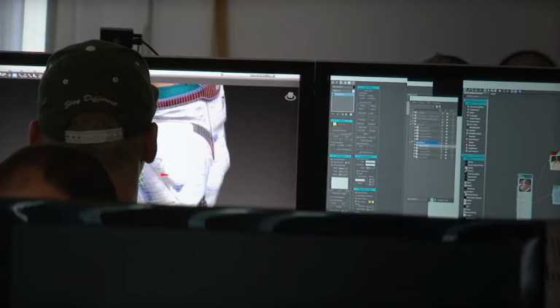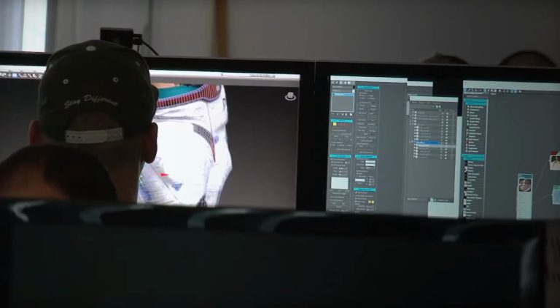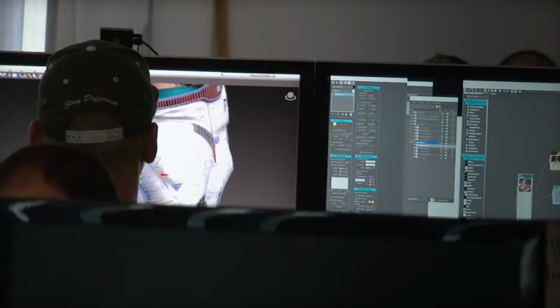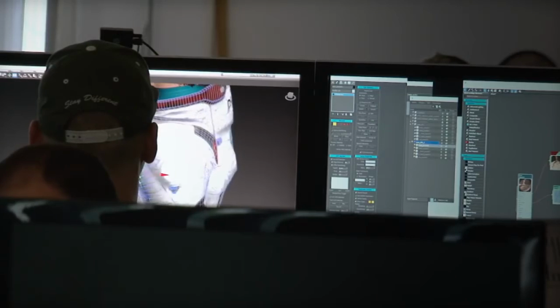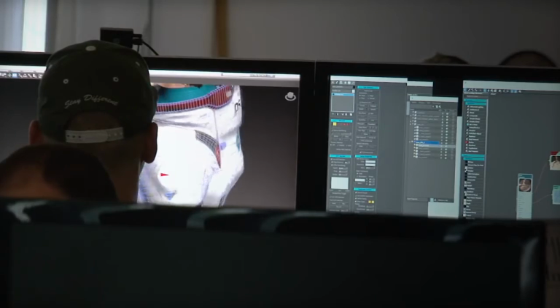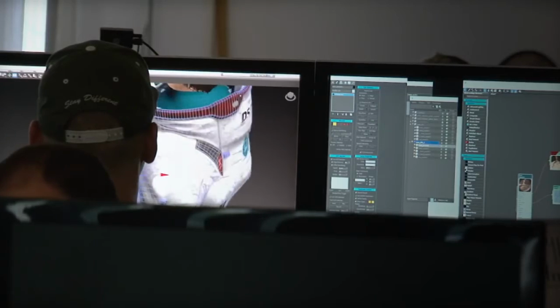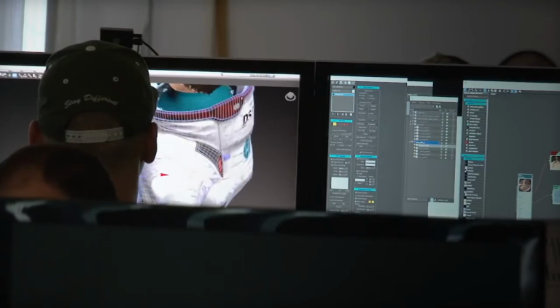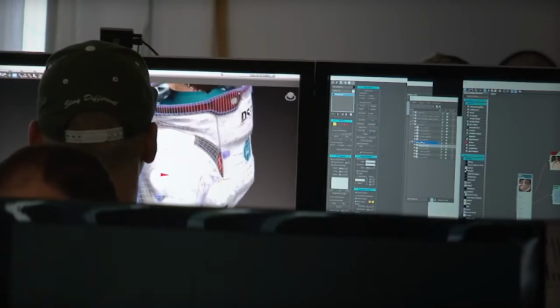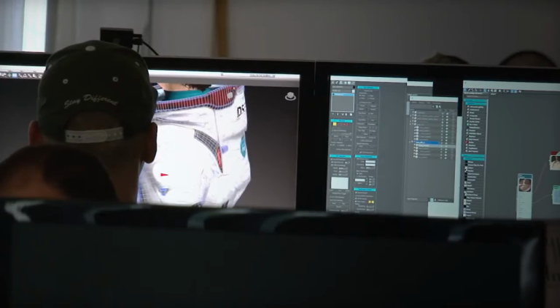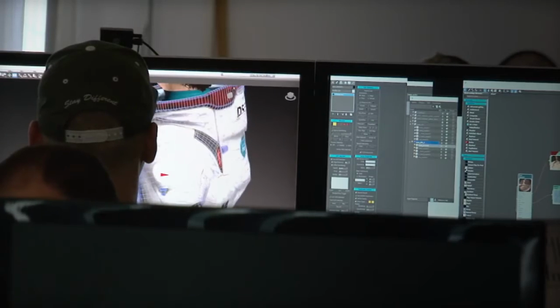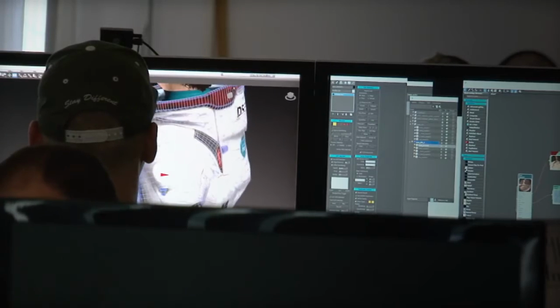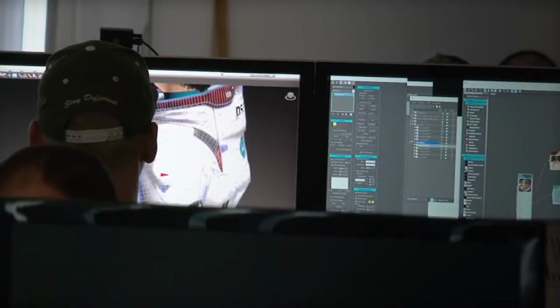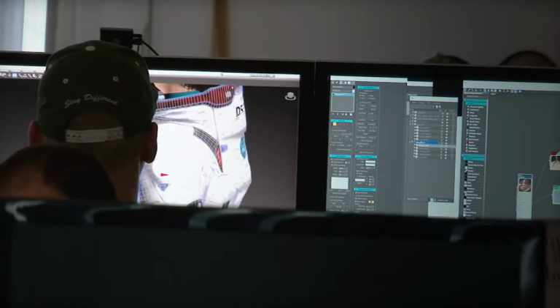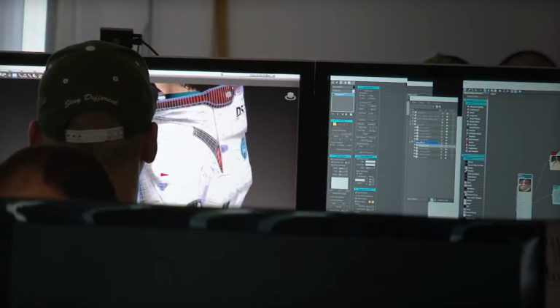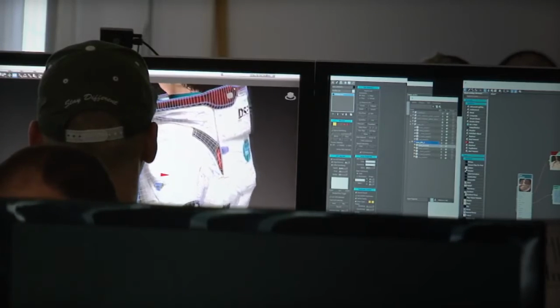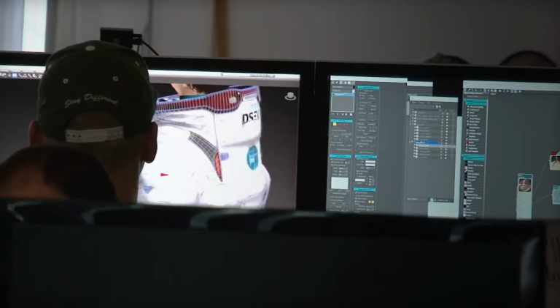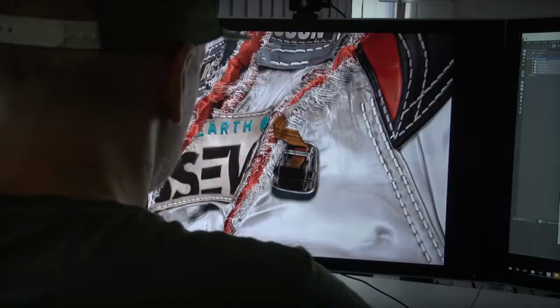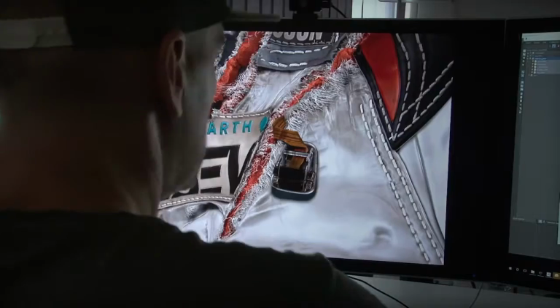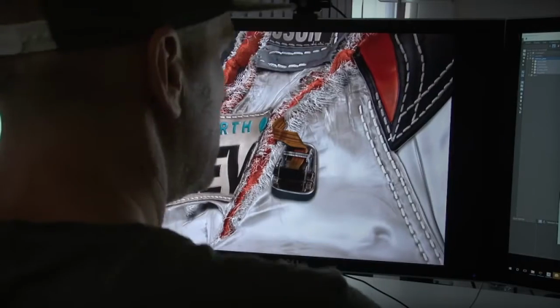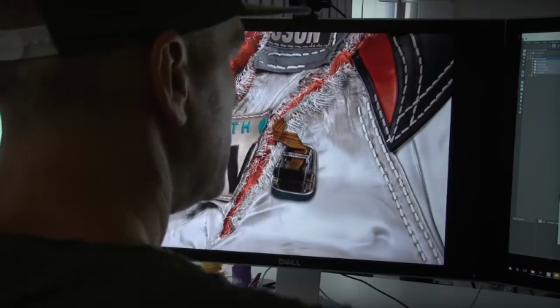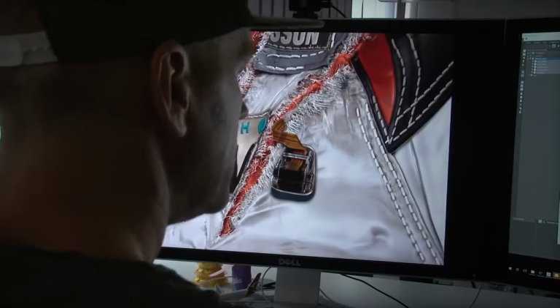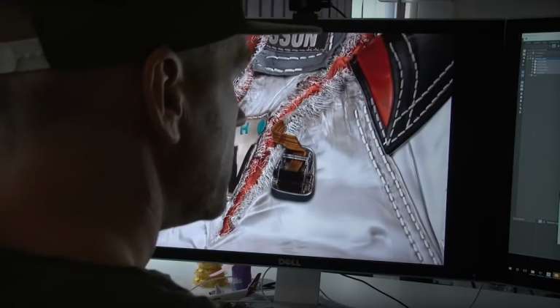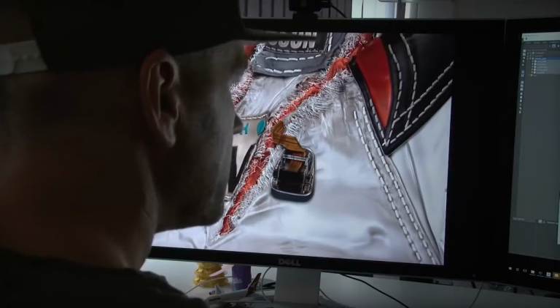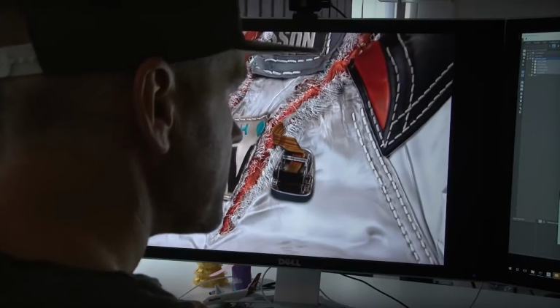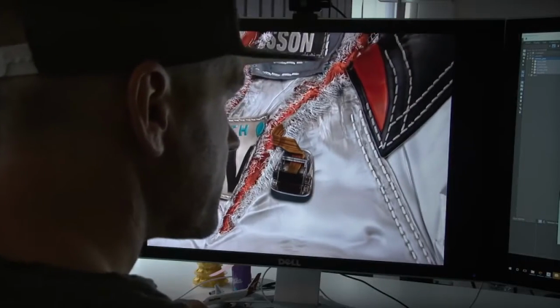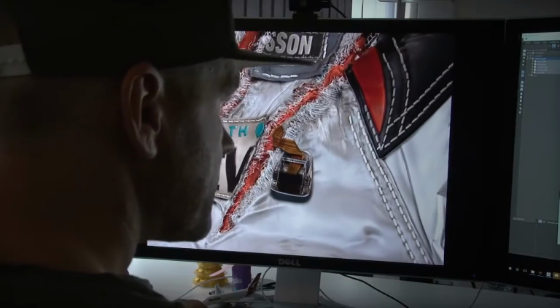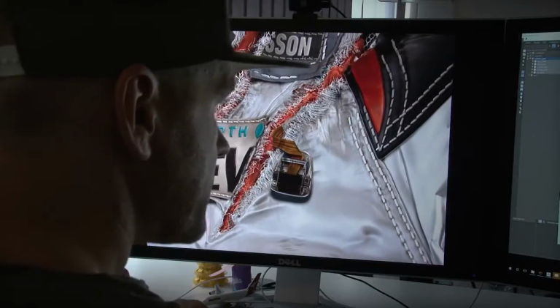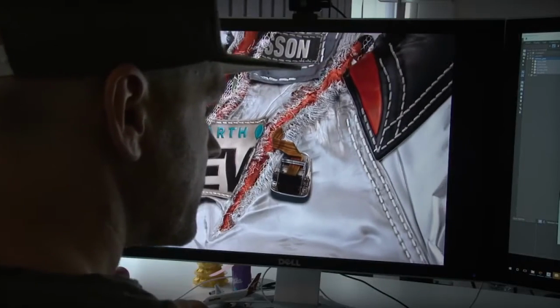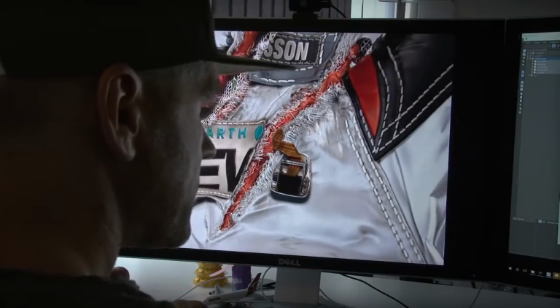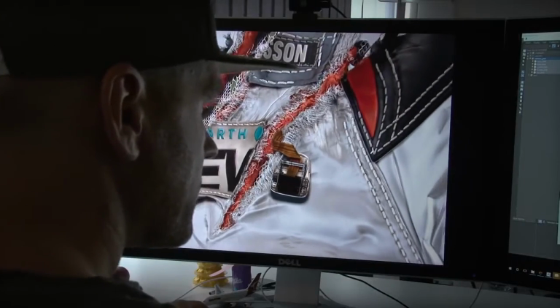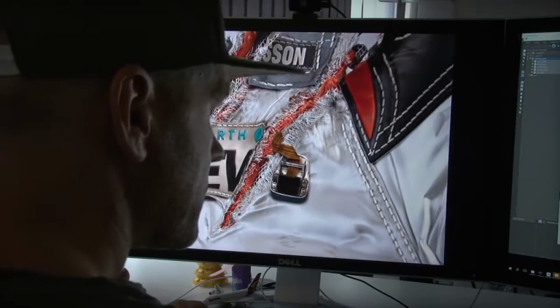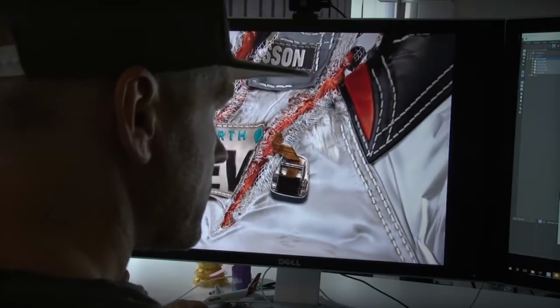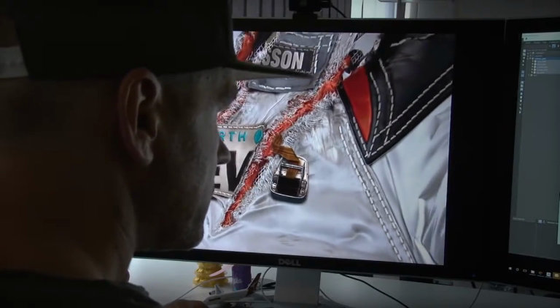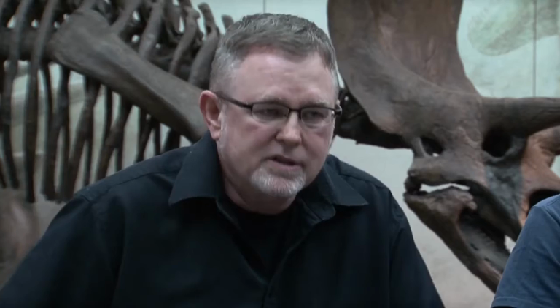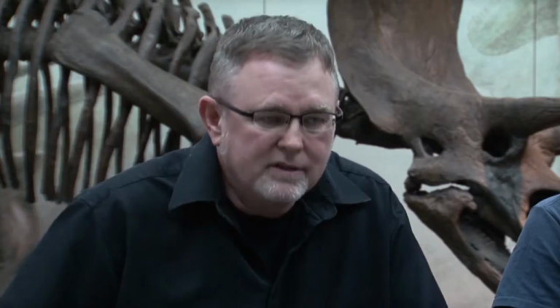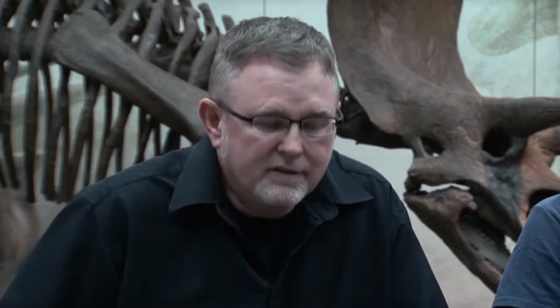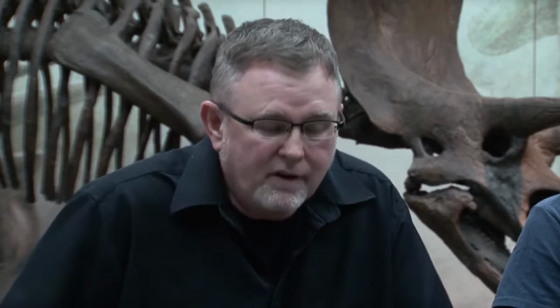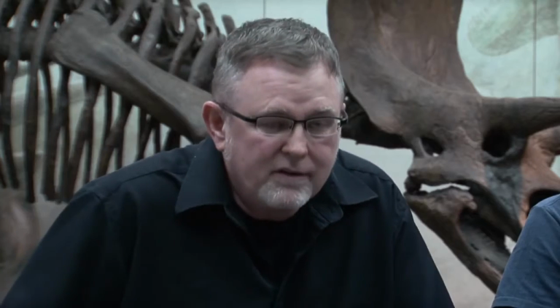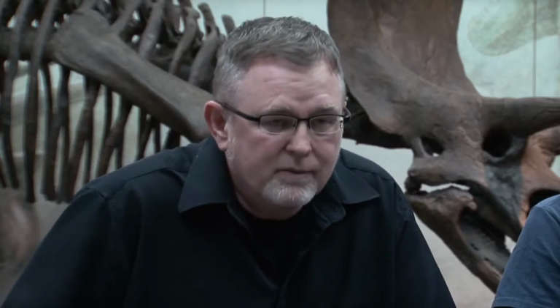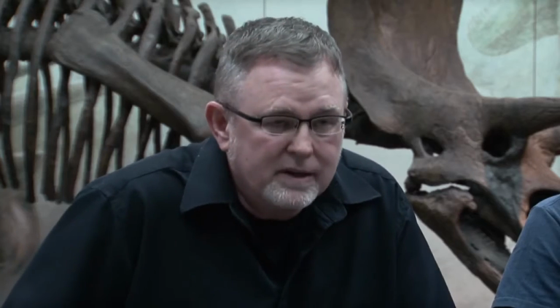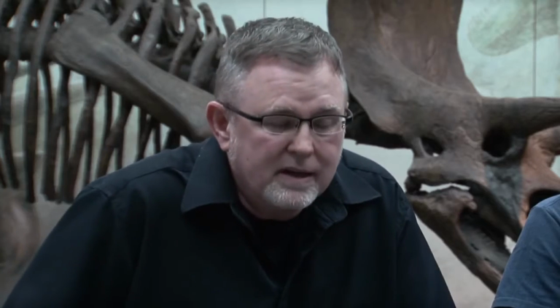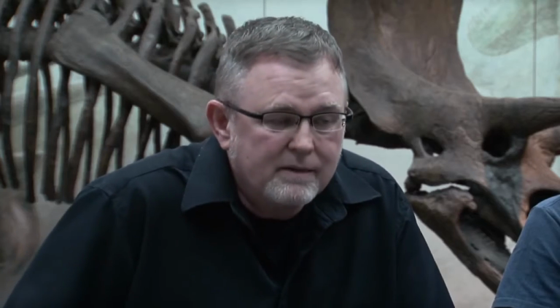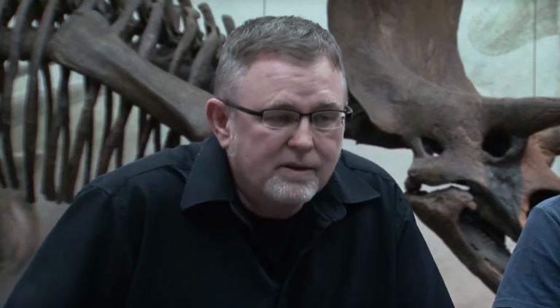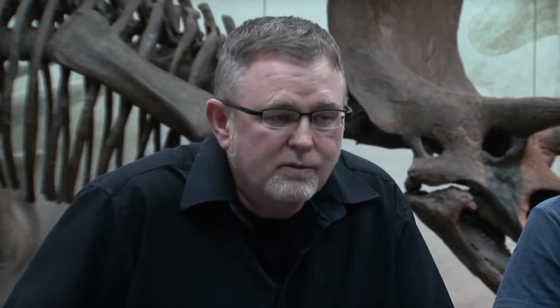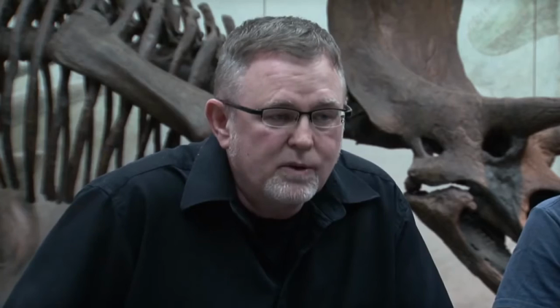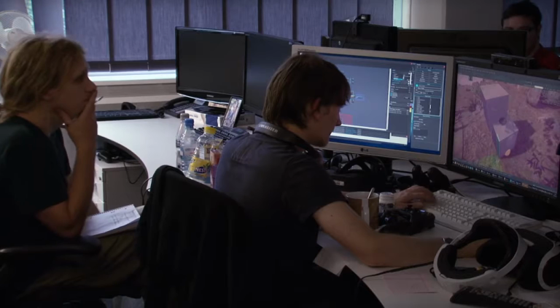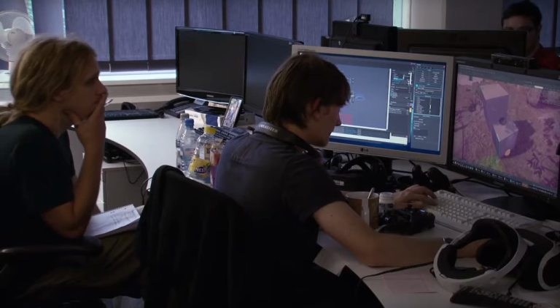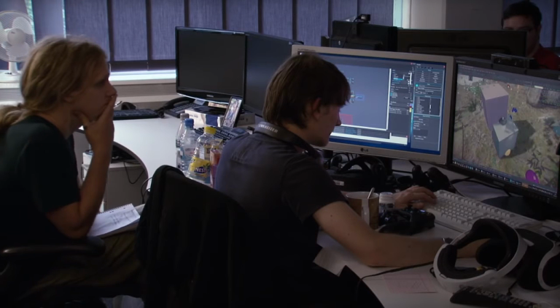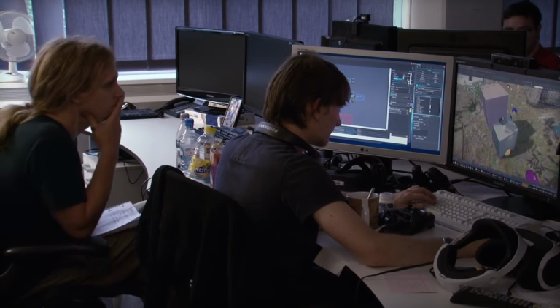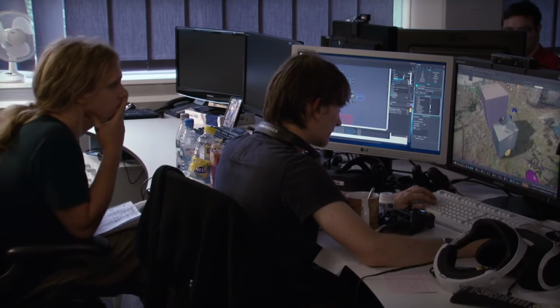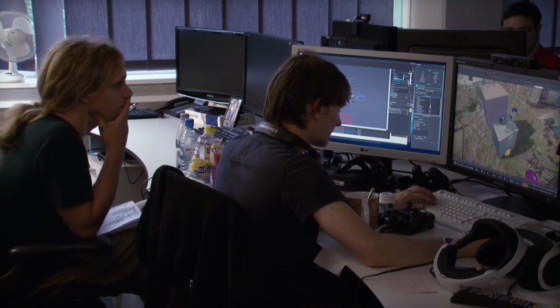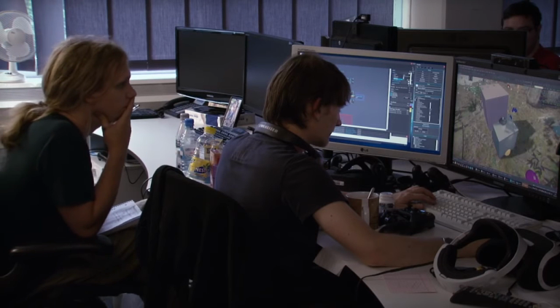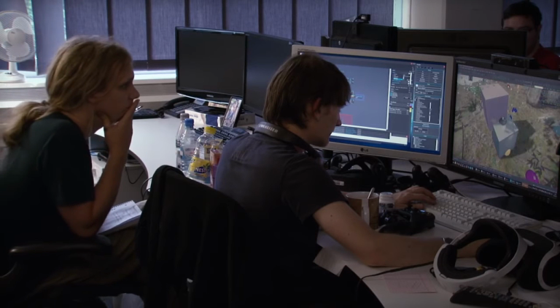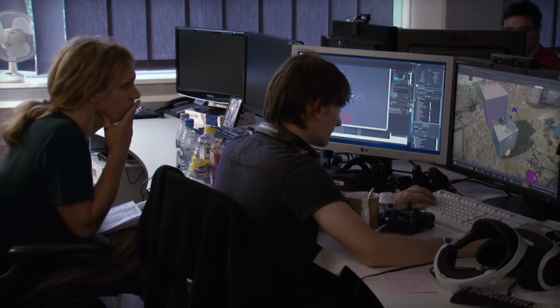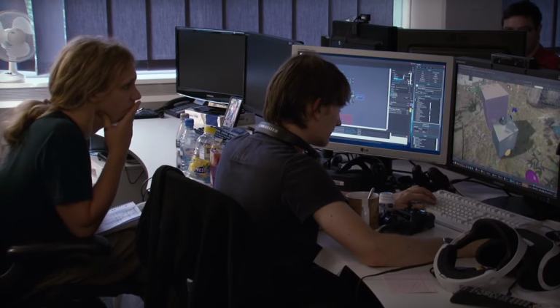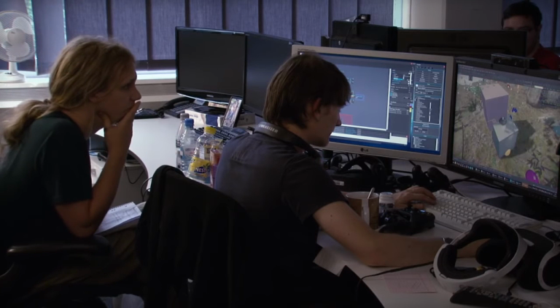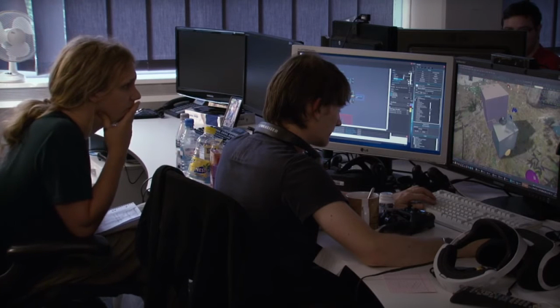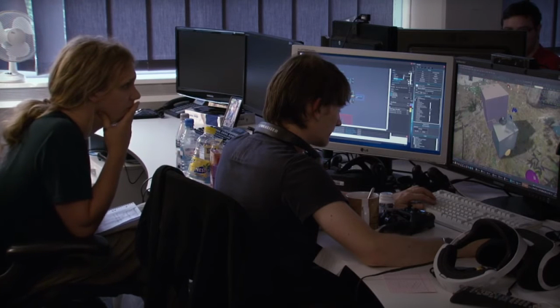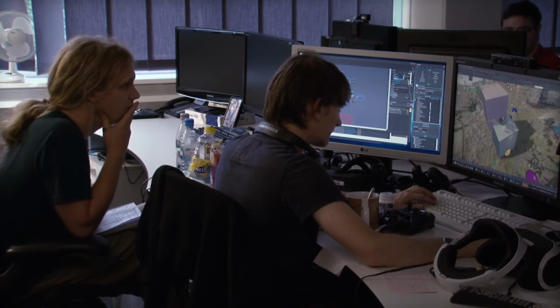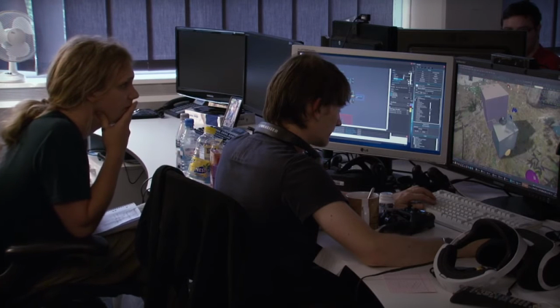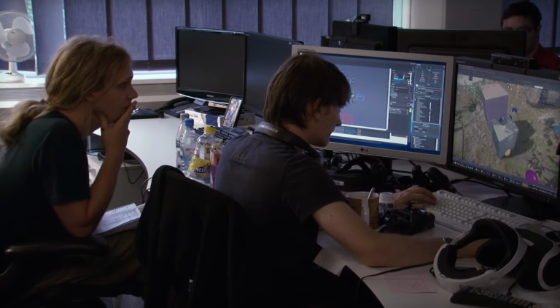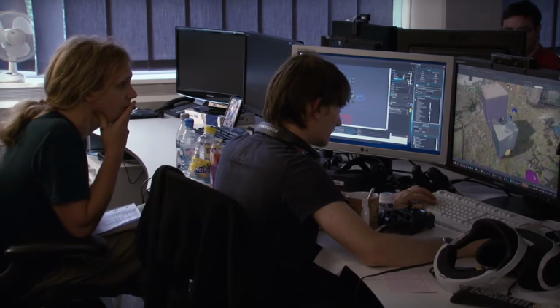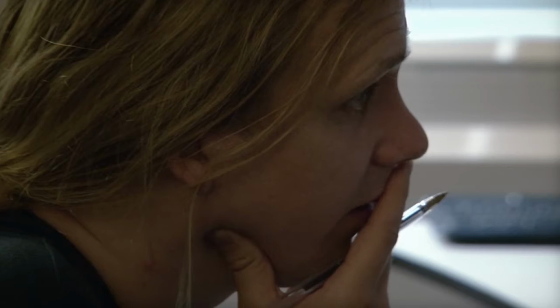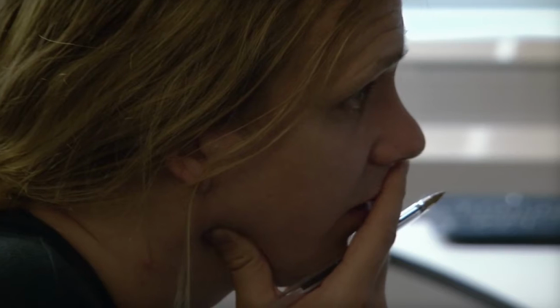From the artistic side to the technical side, we're pushing it as hard as we can because we want something that makes people feel amazed.